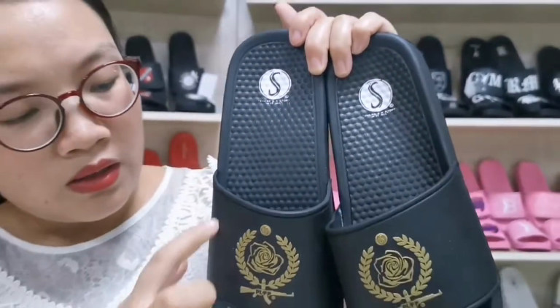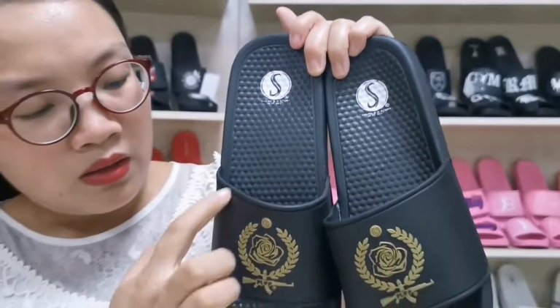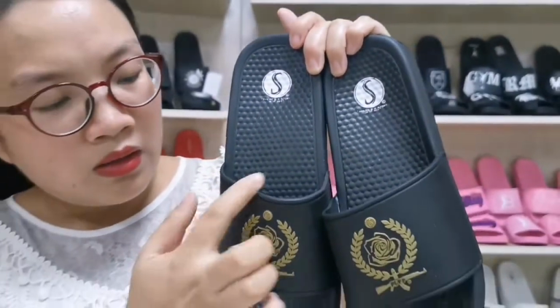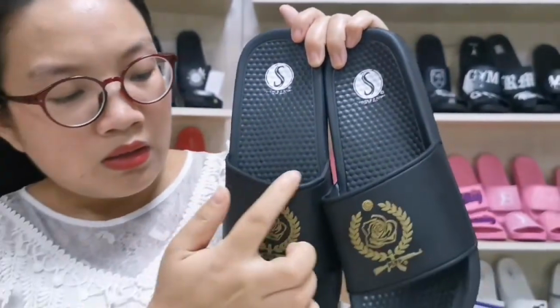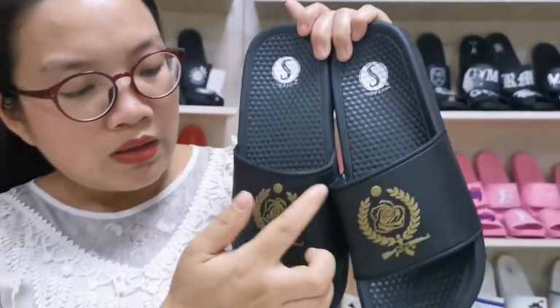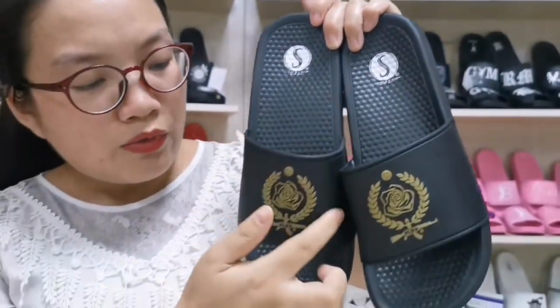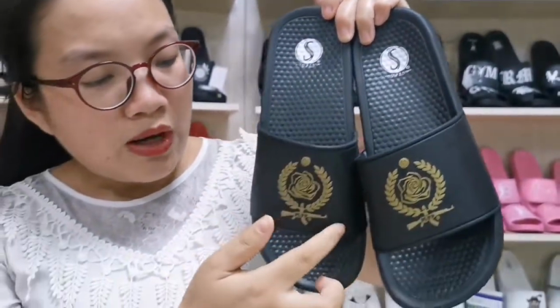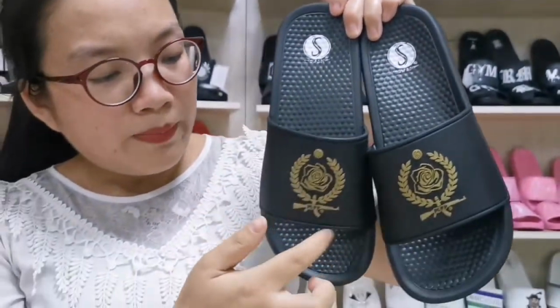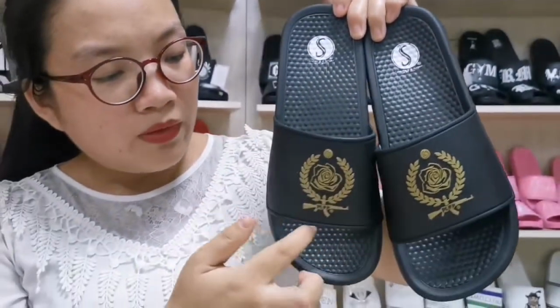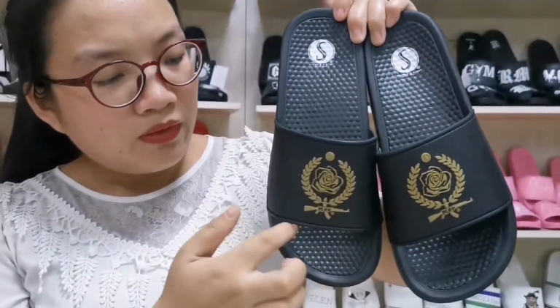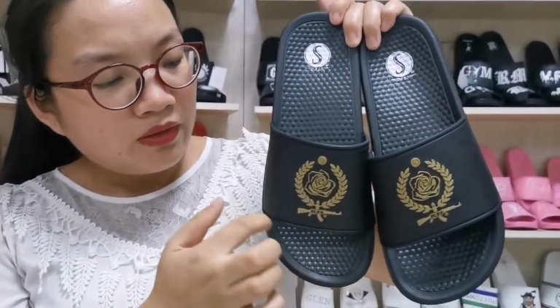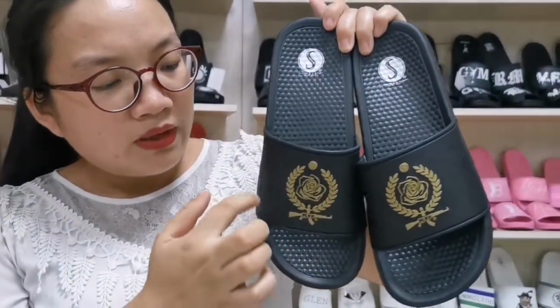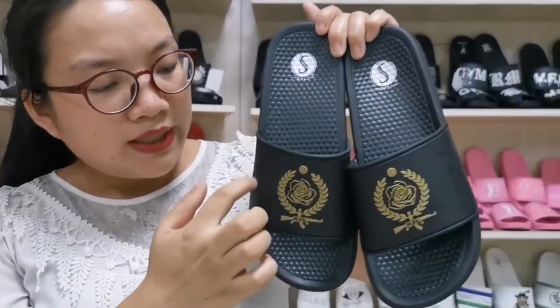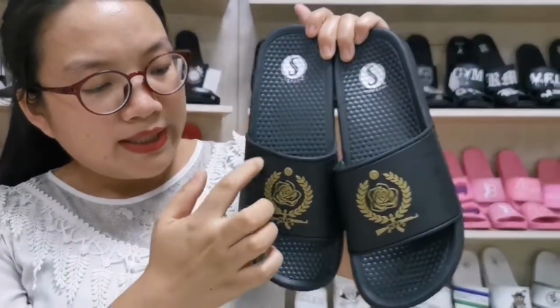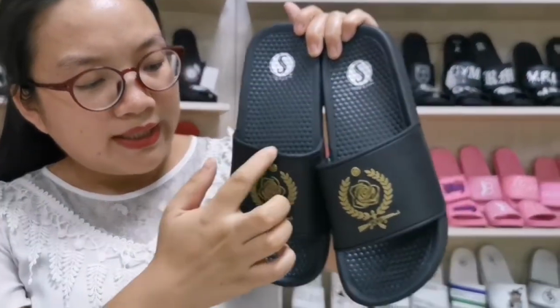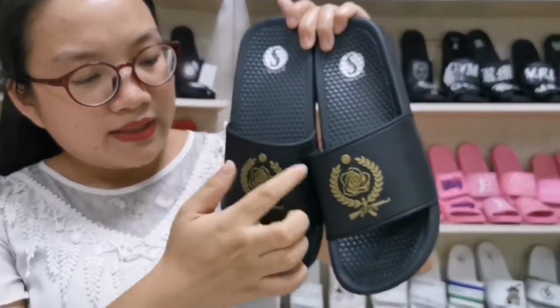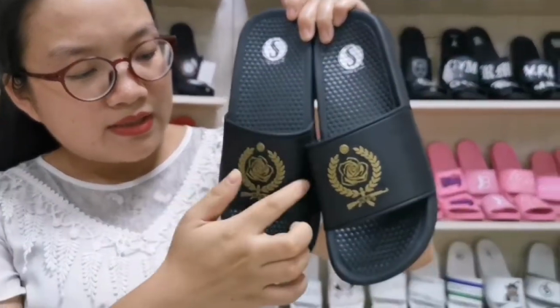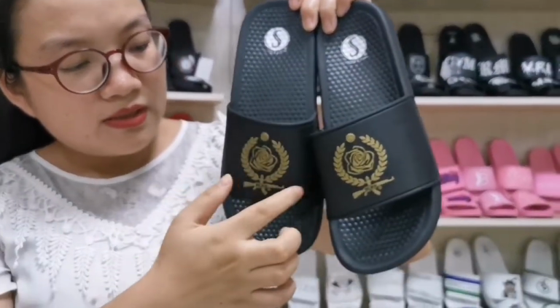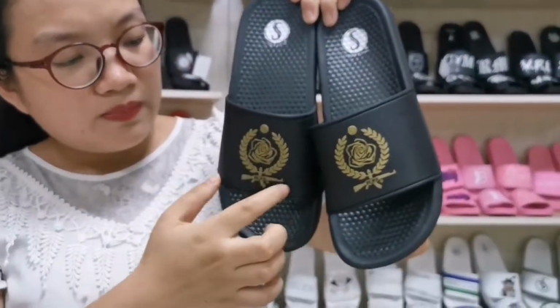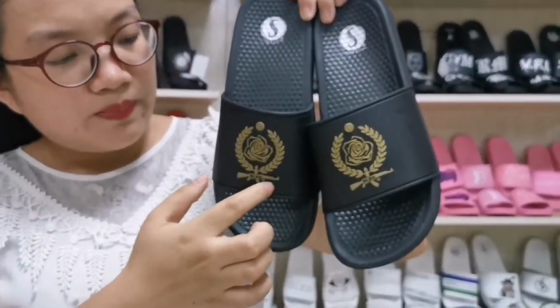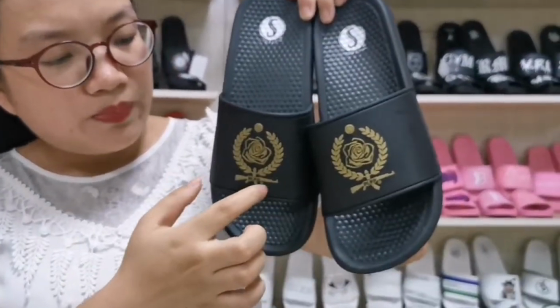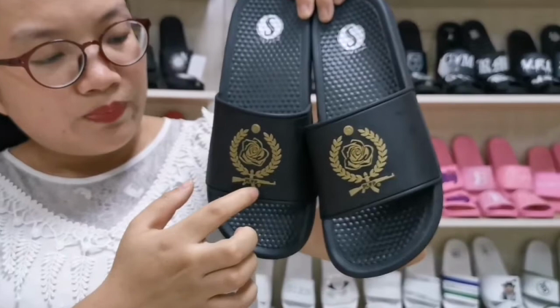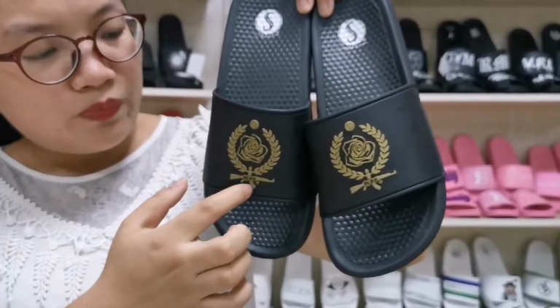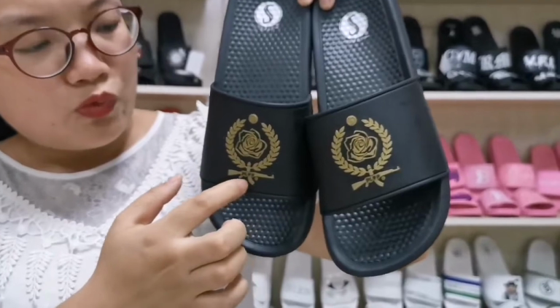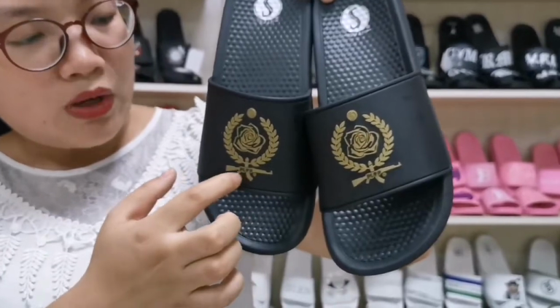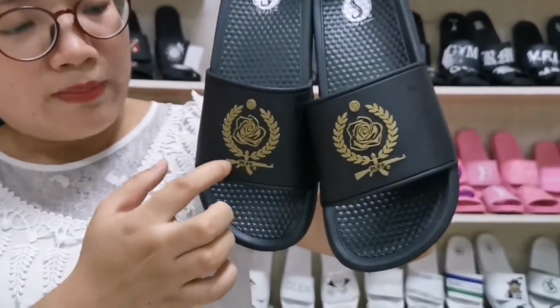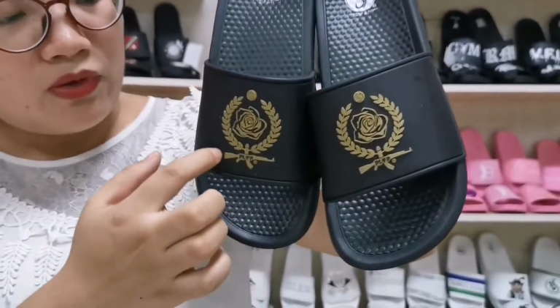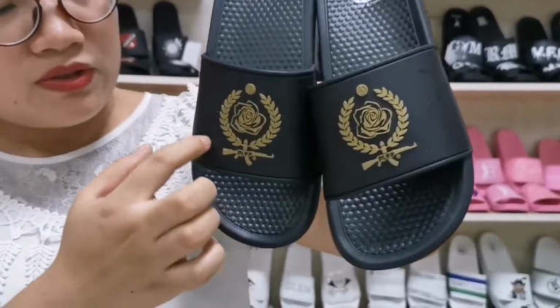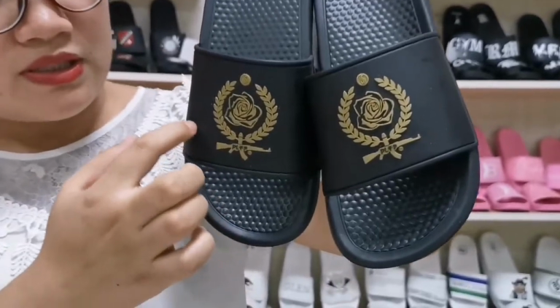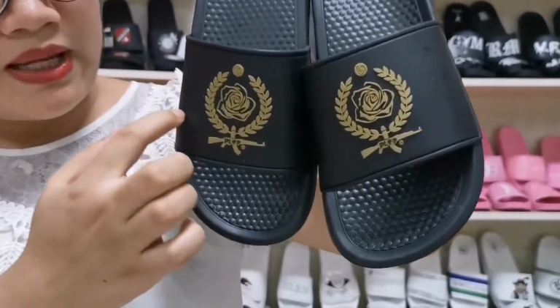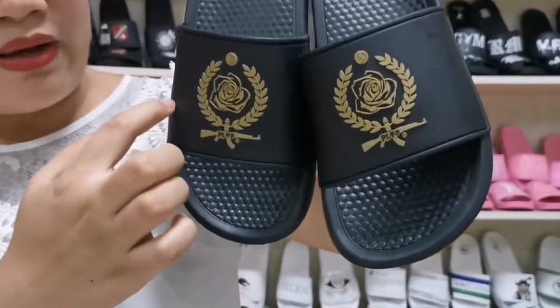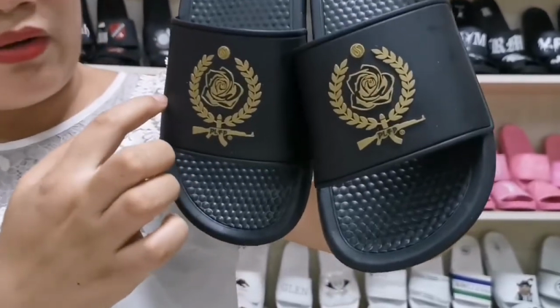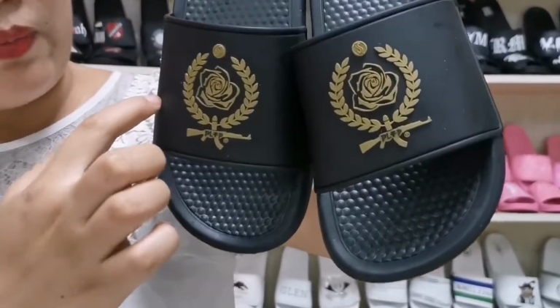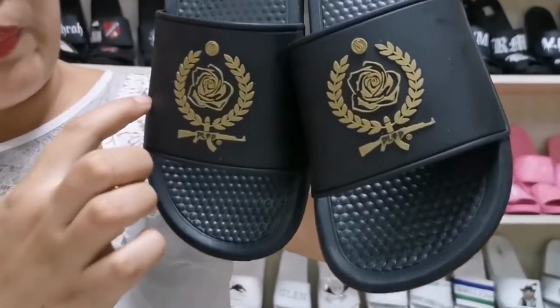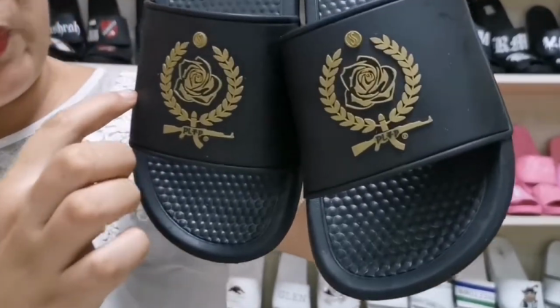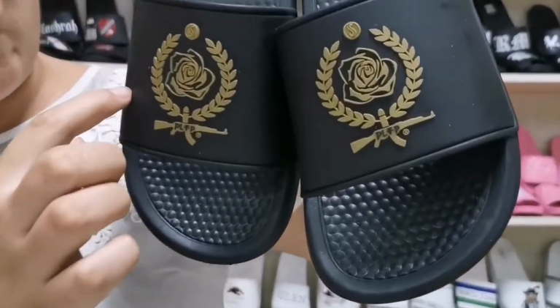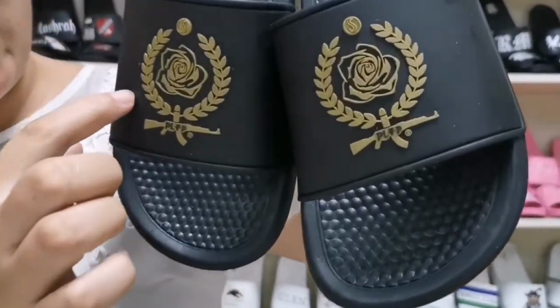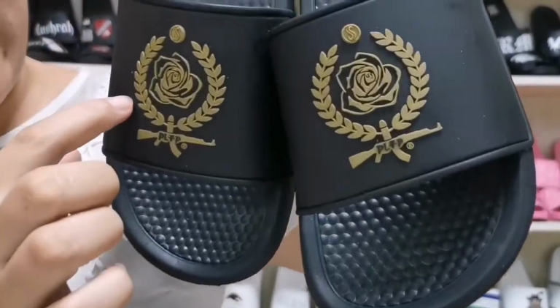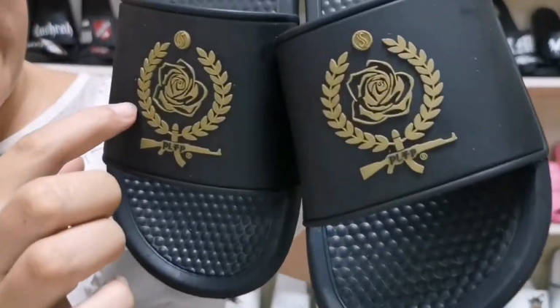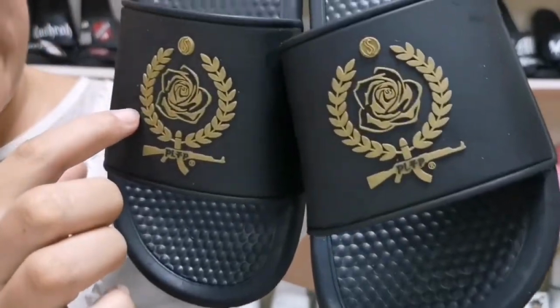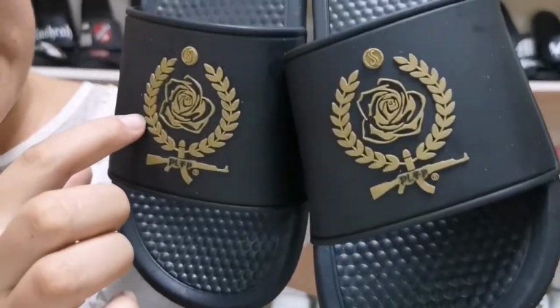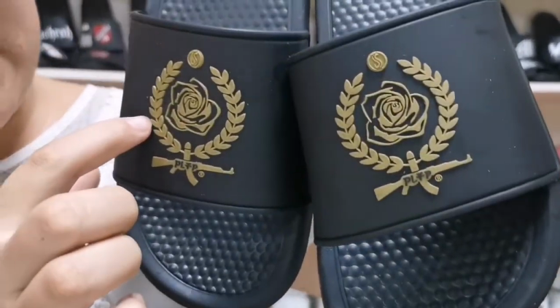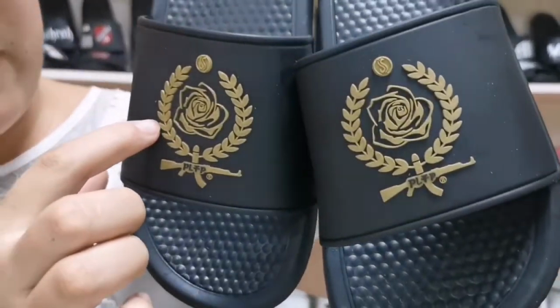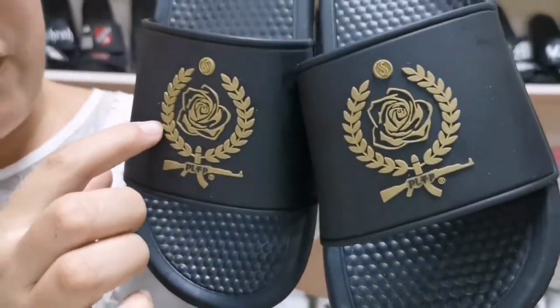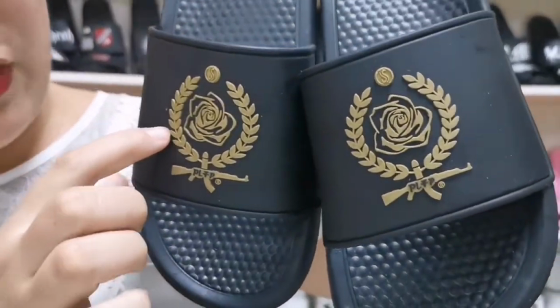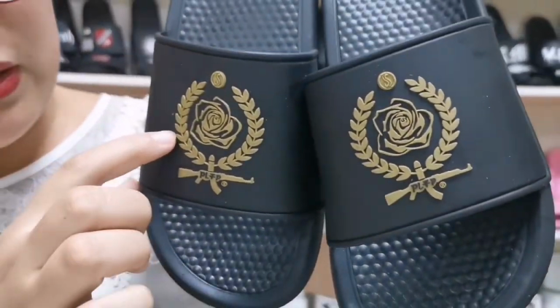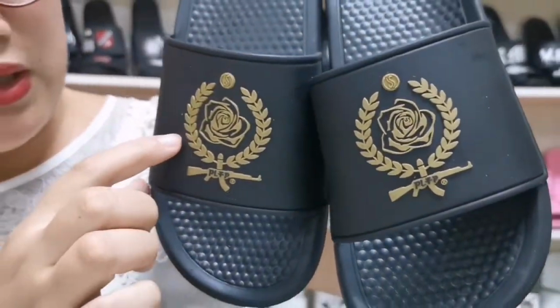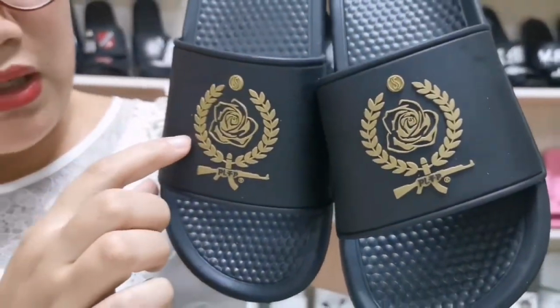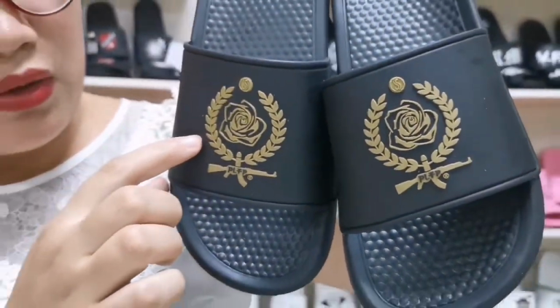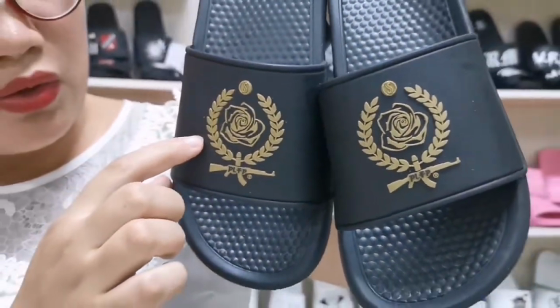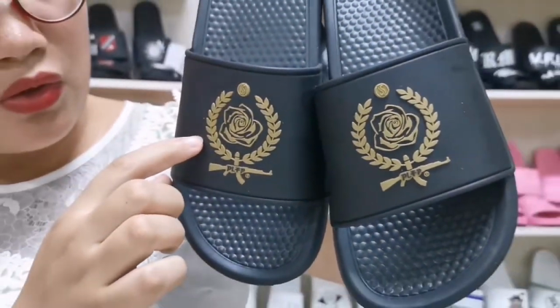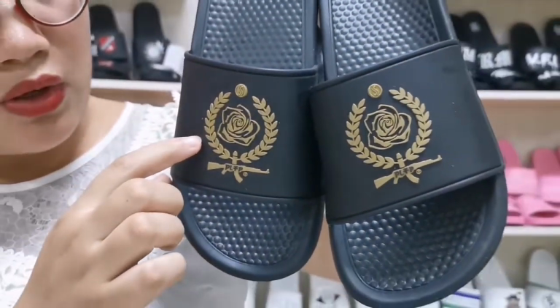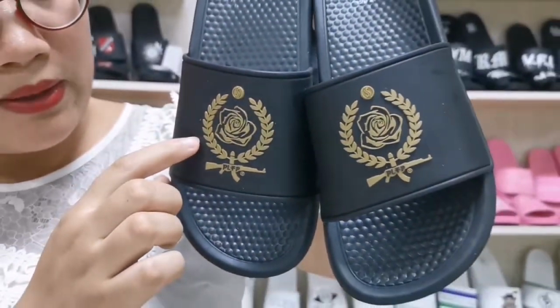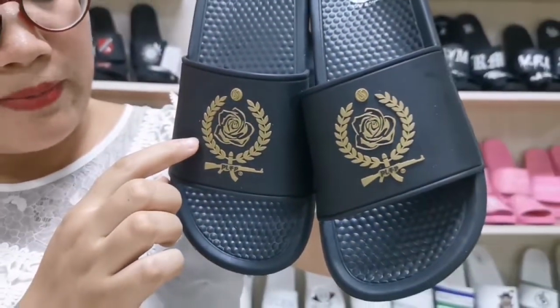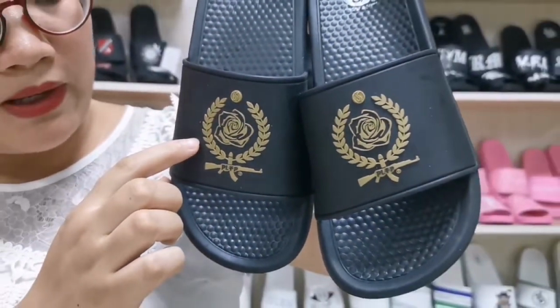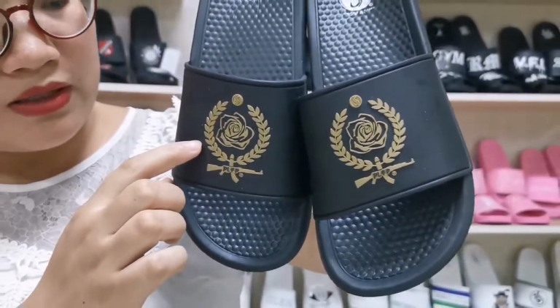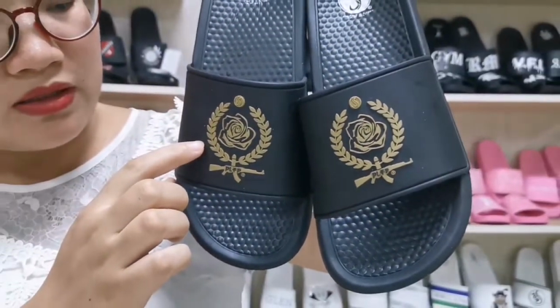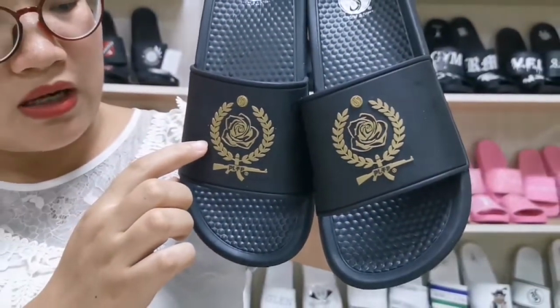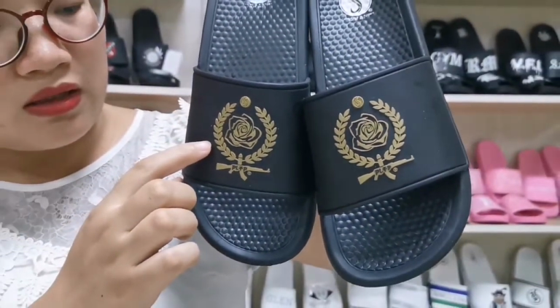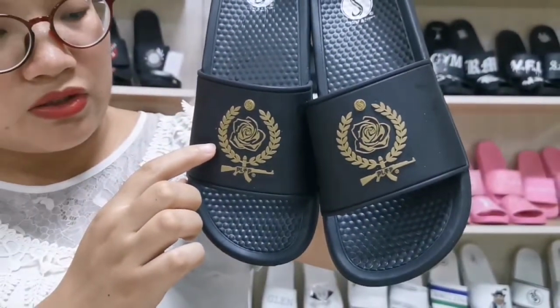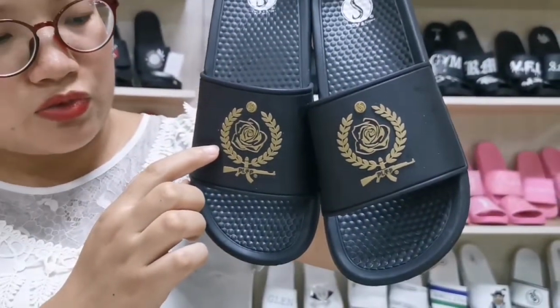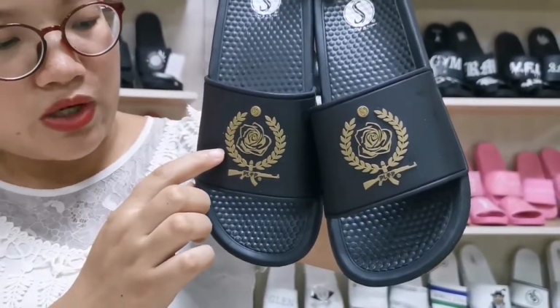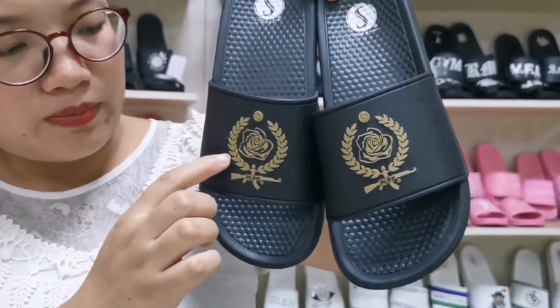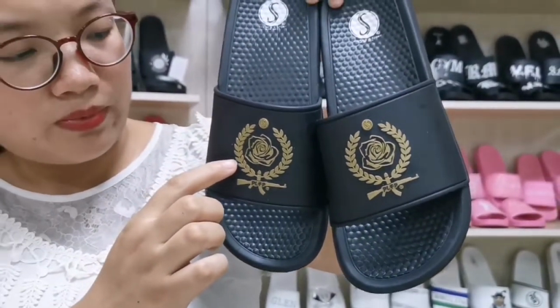The rubber is rubber style. We can easily find the logo and pattern on the strap.